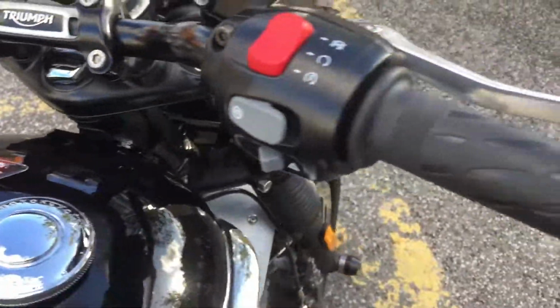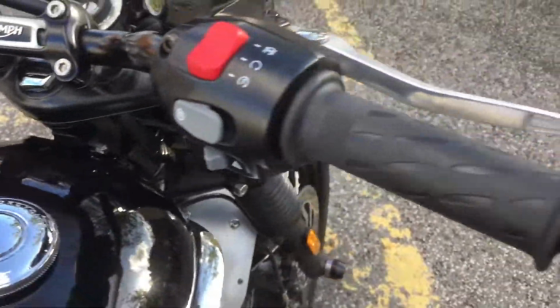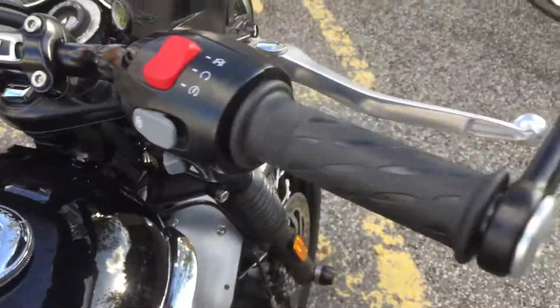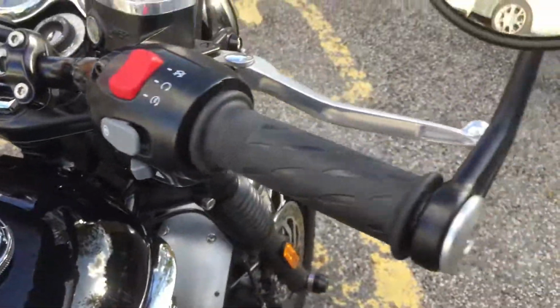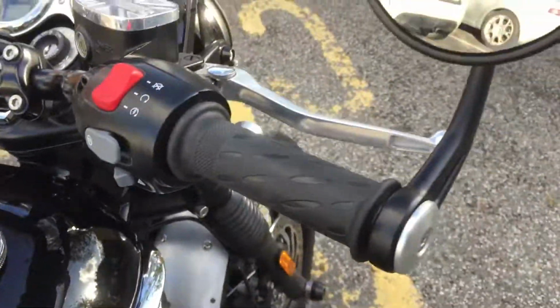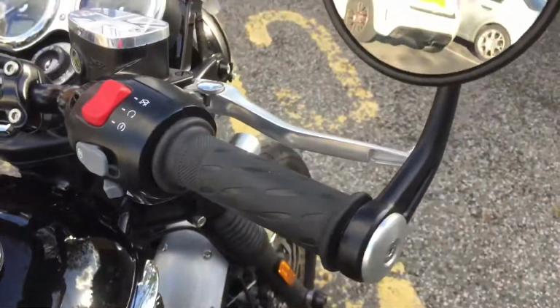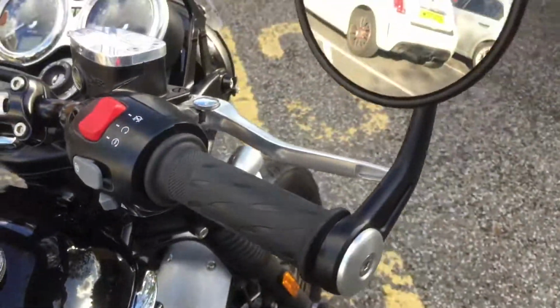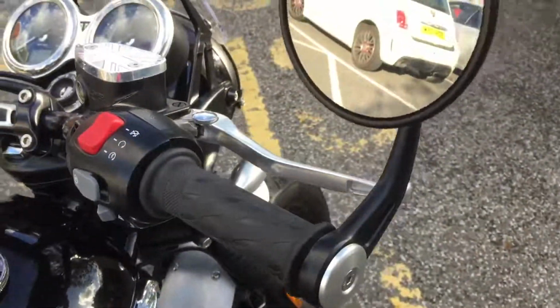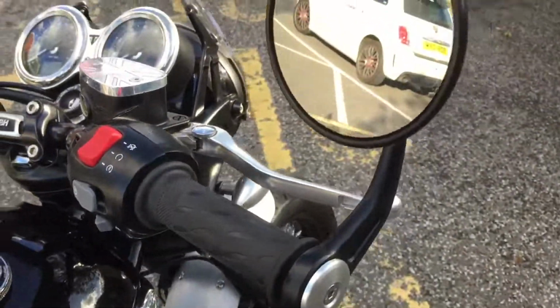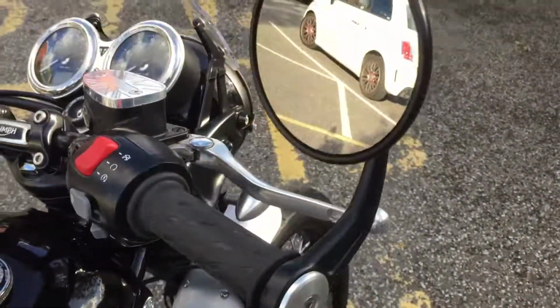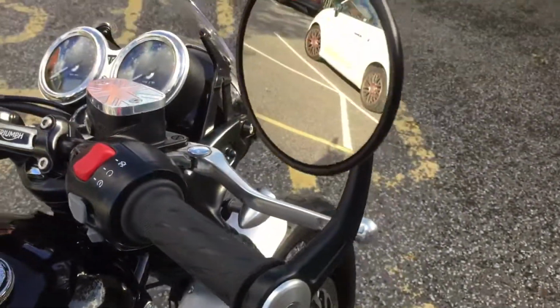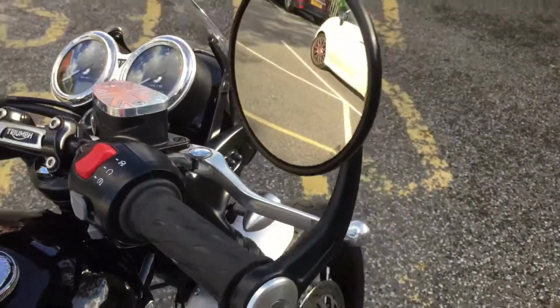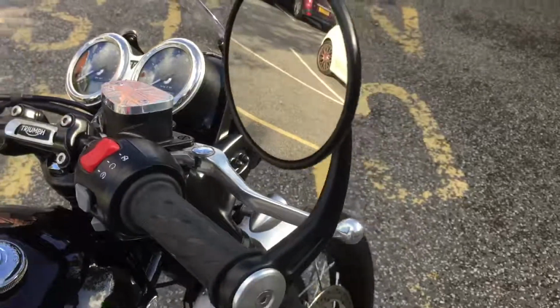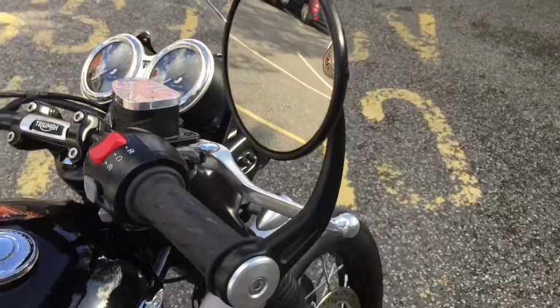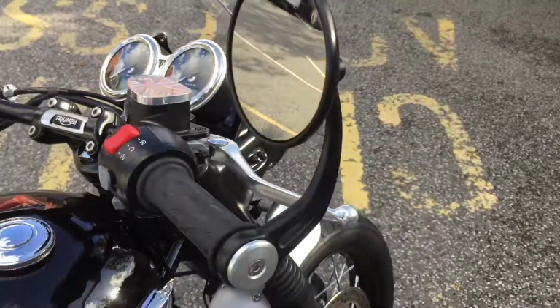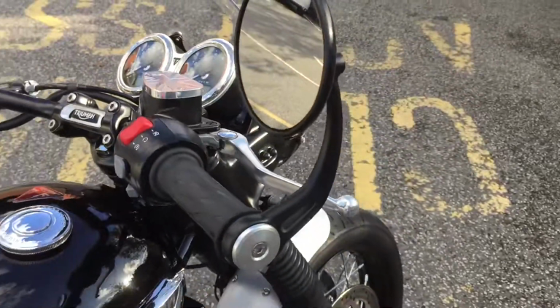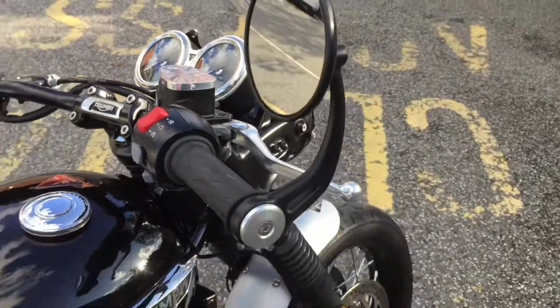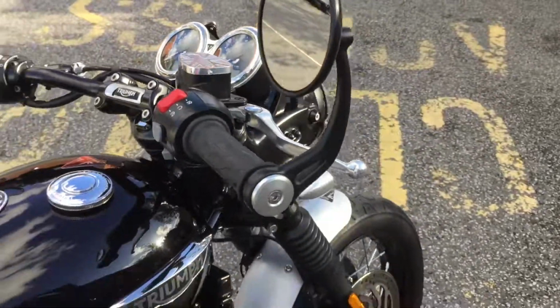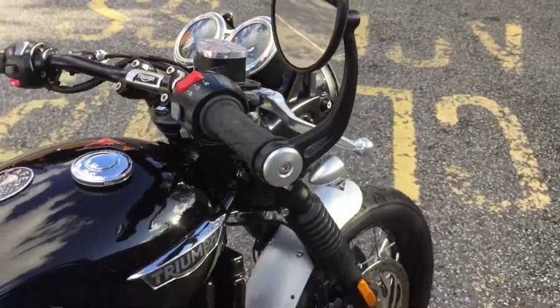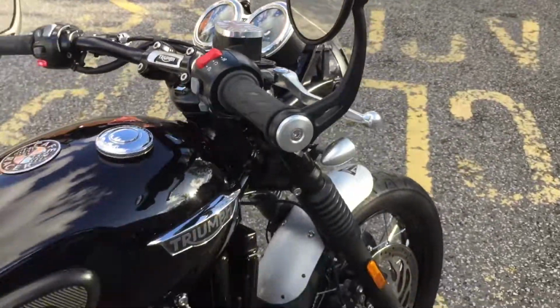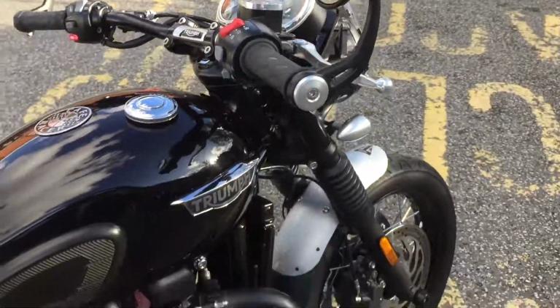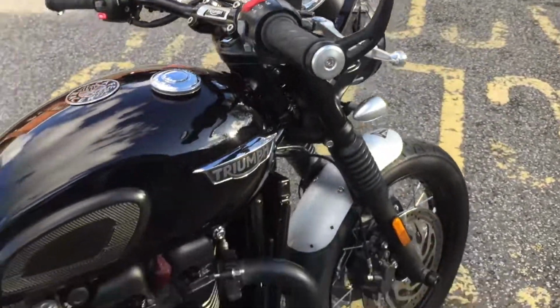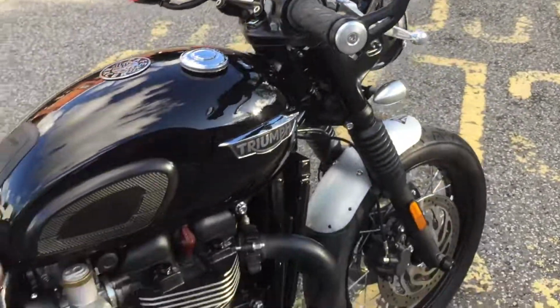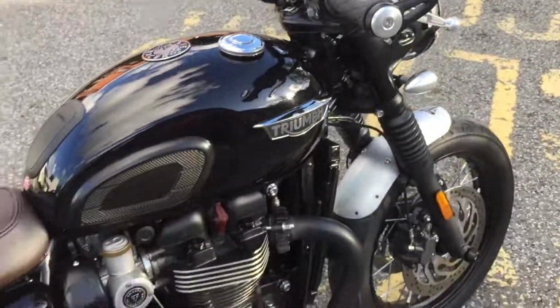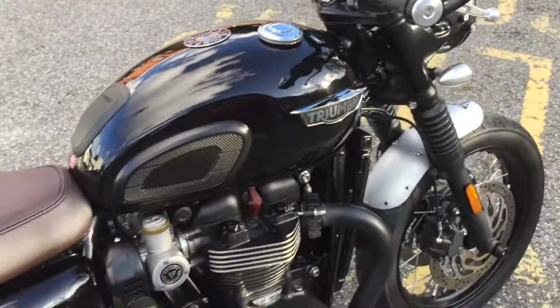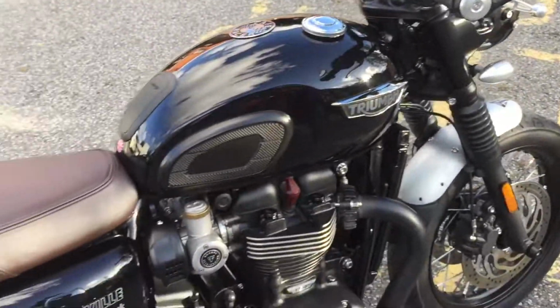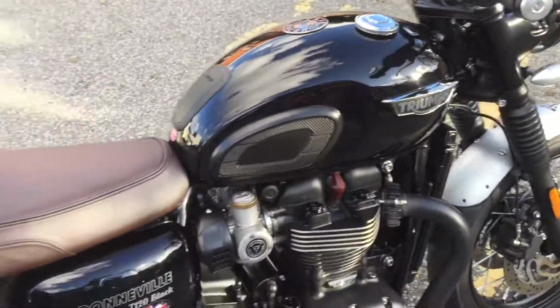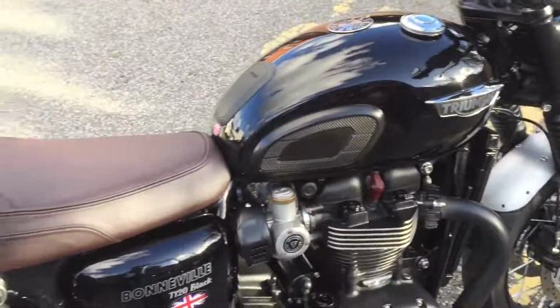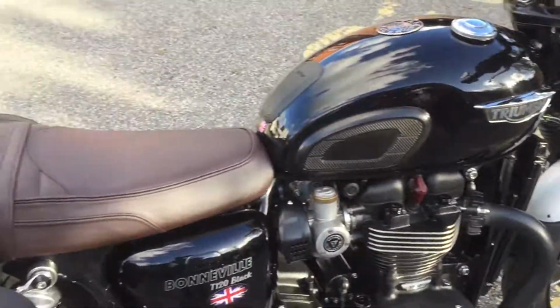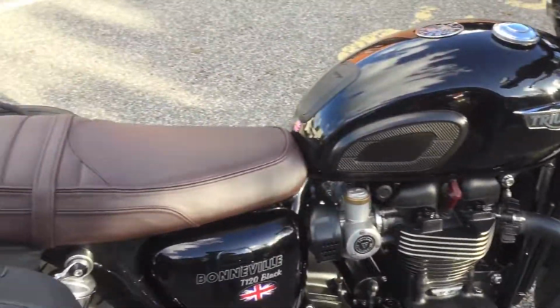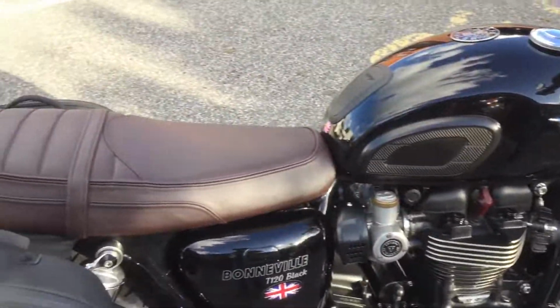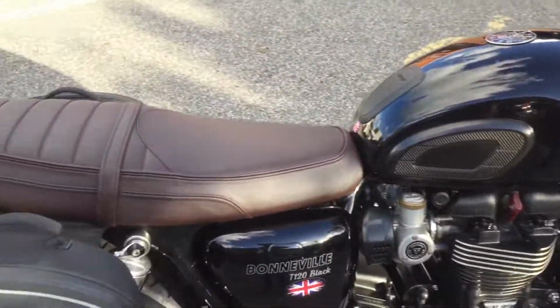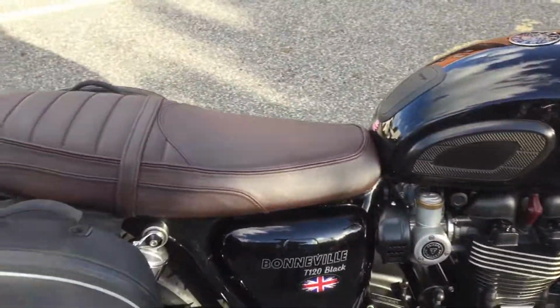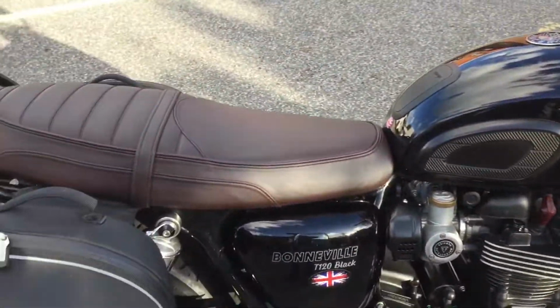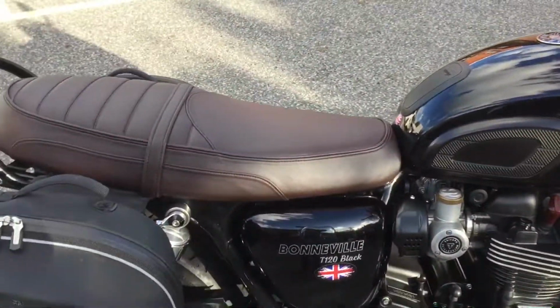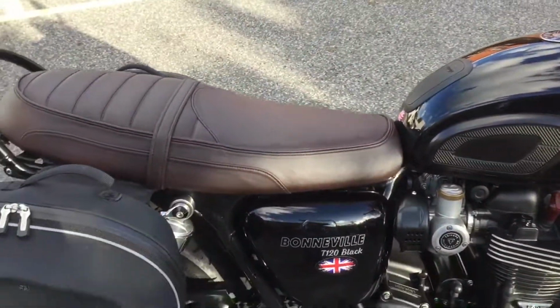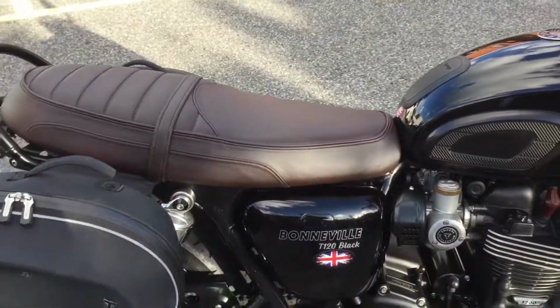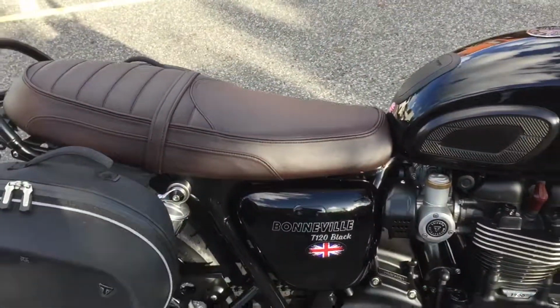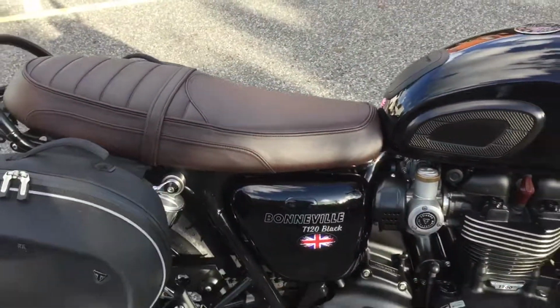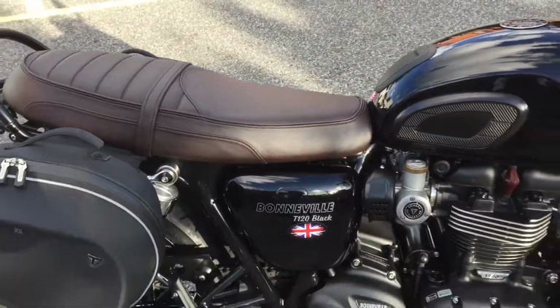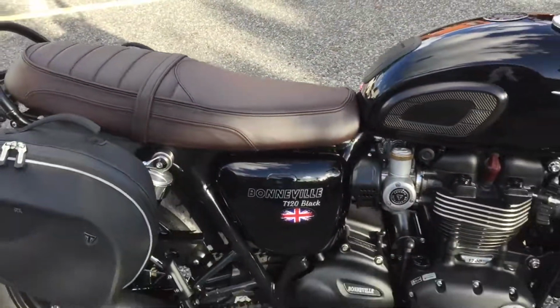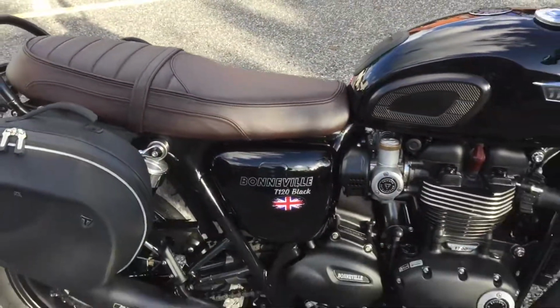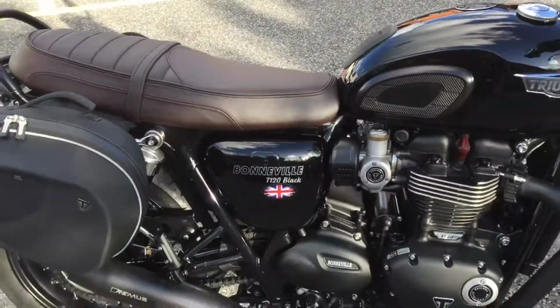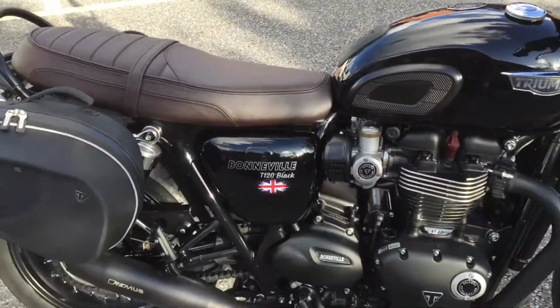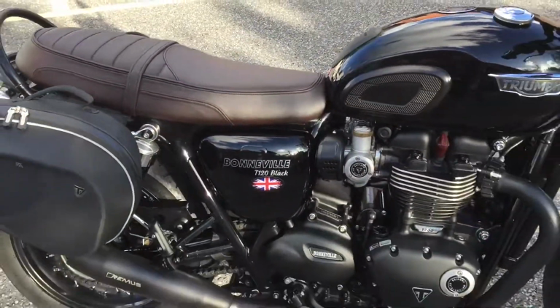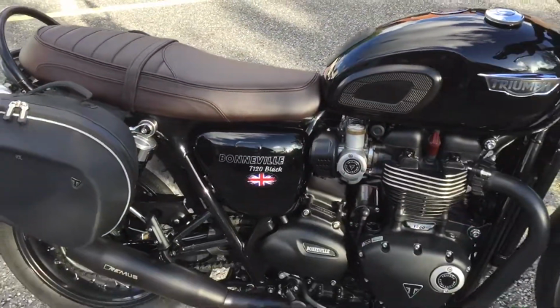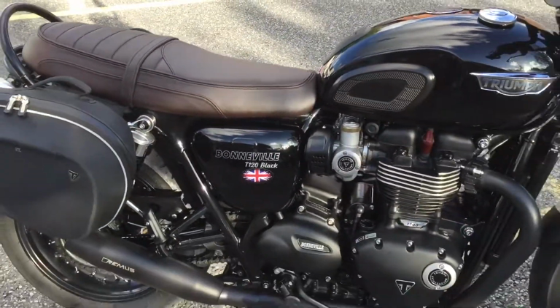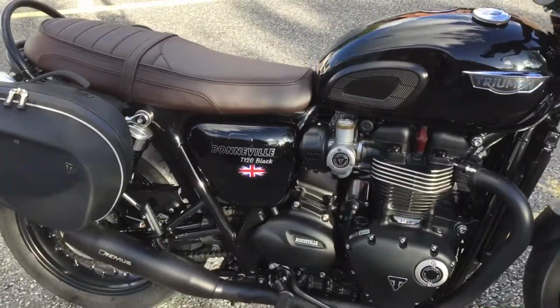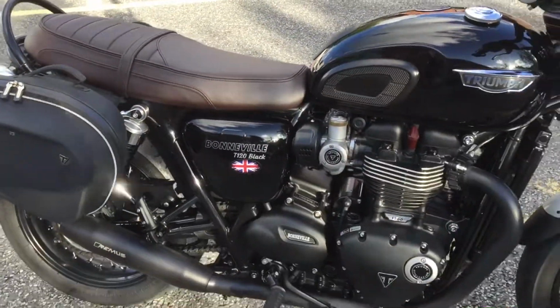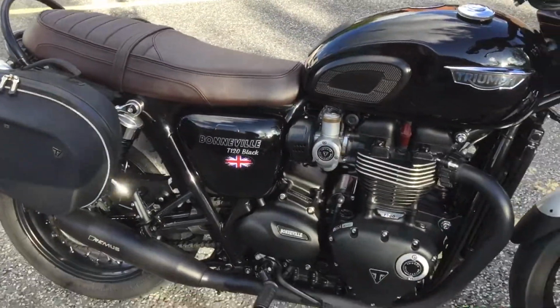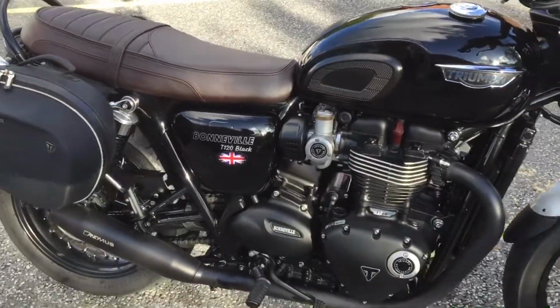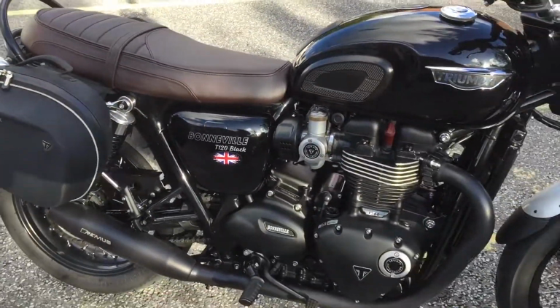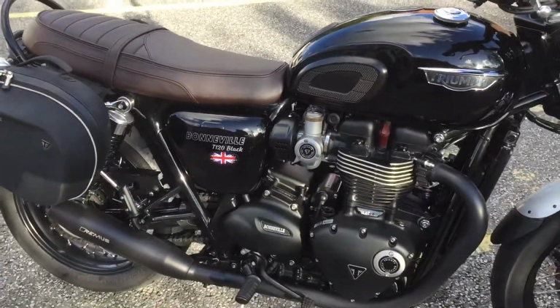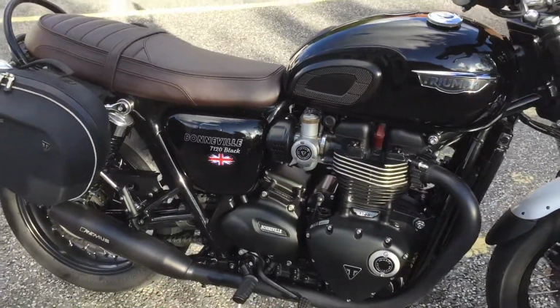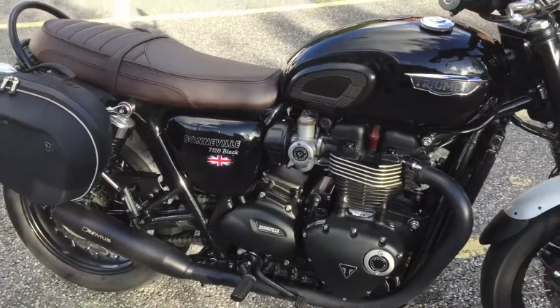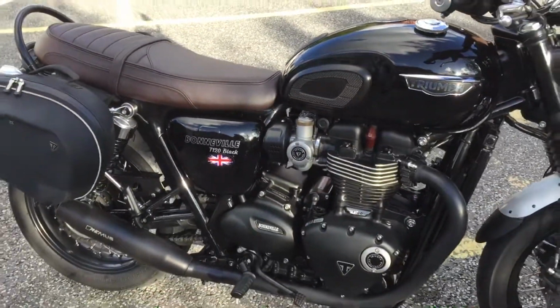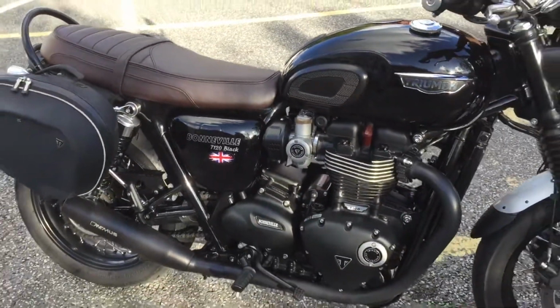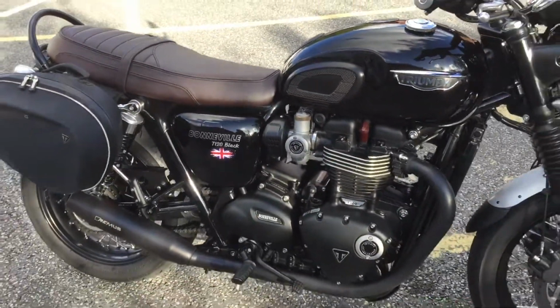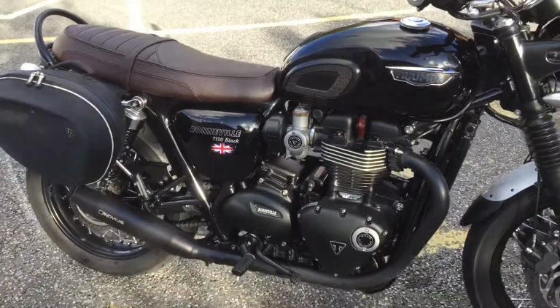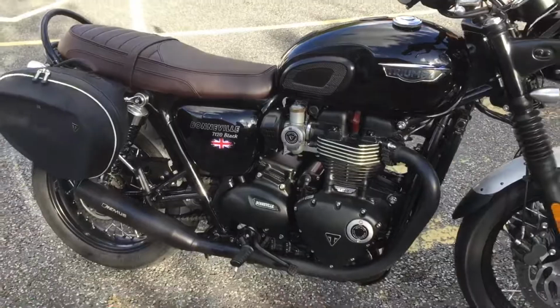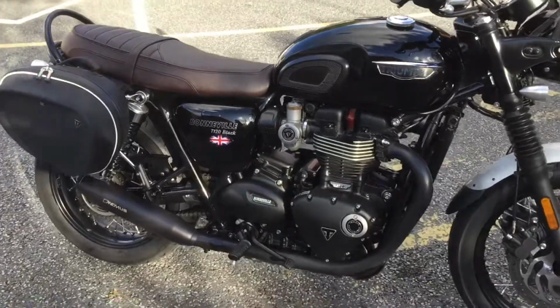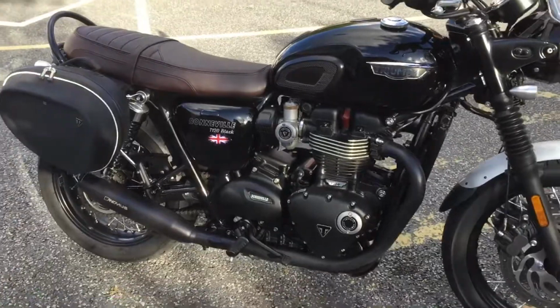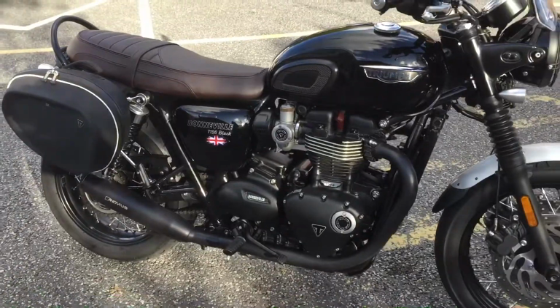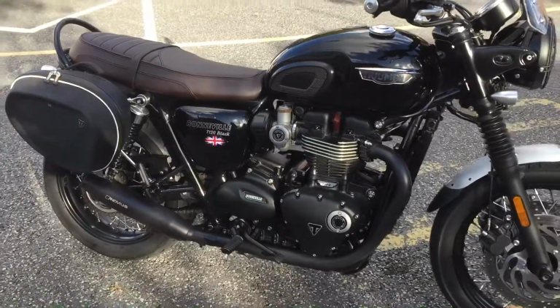Bar End Mirrors — it just goes on and on. A really stunning piece of kit this is.